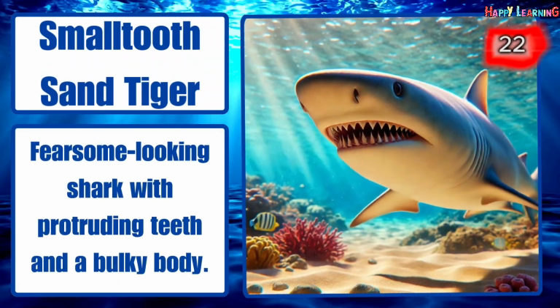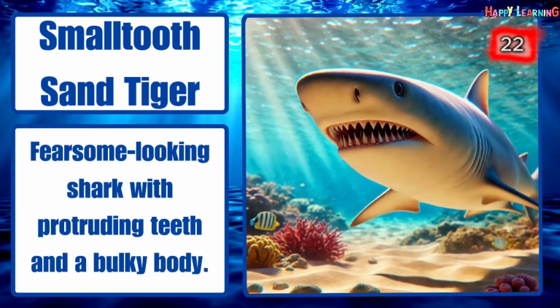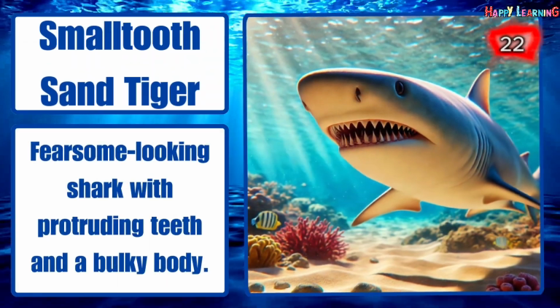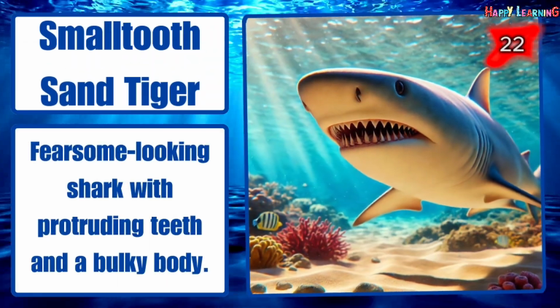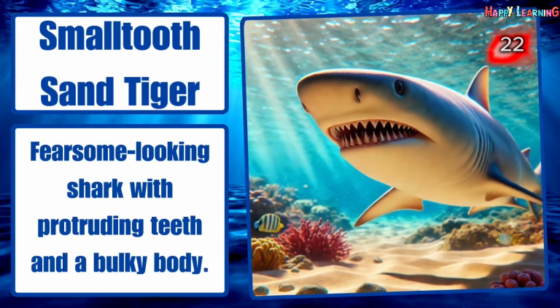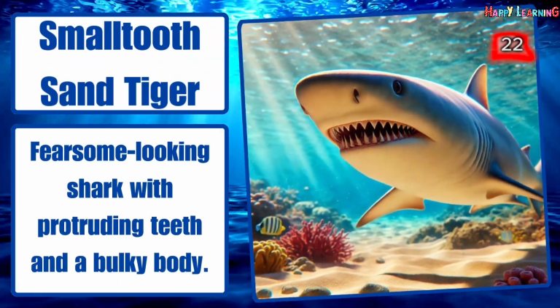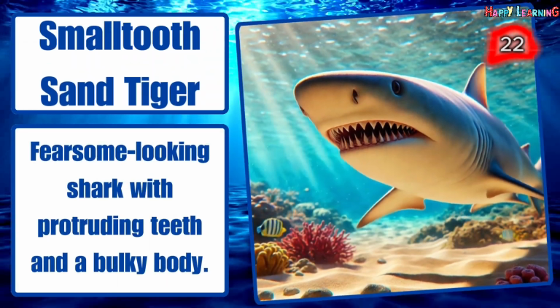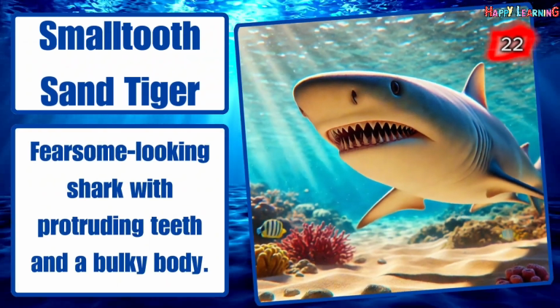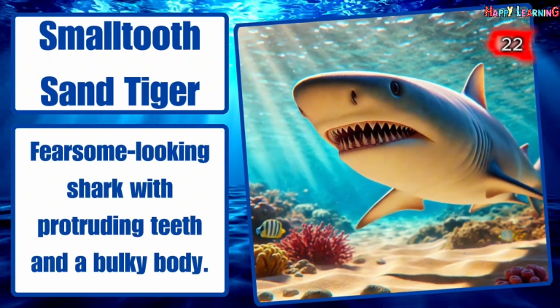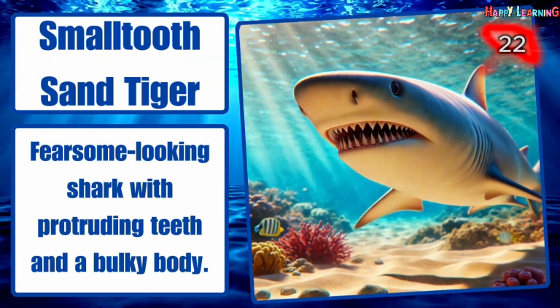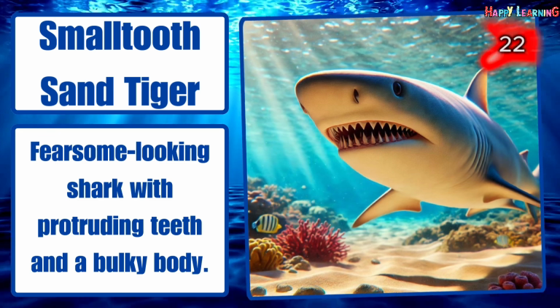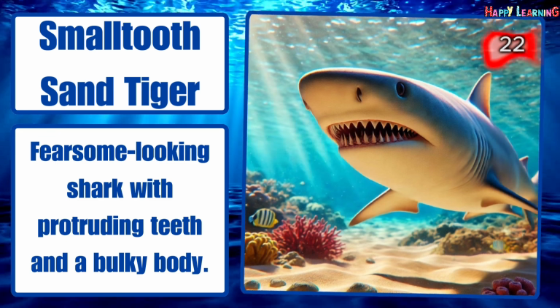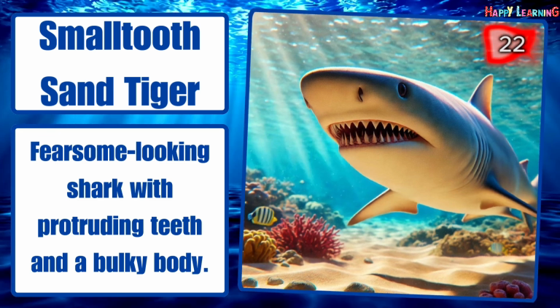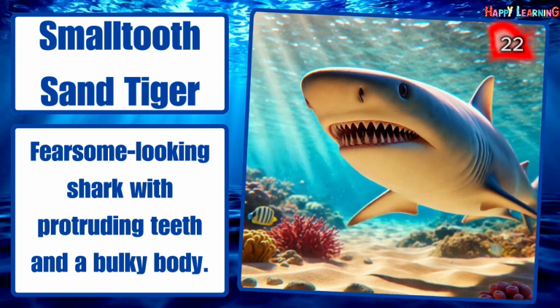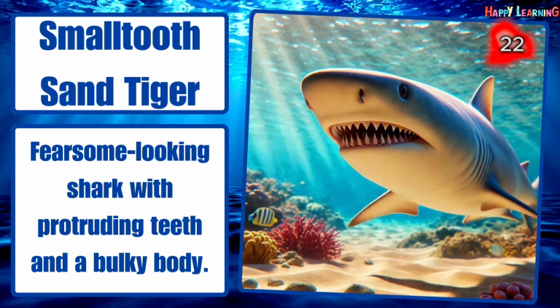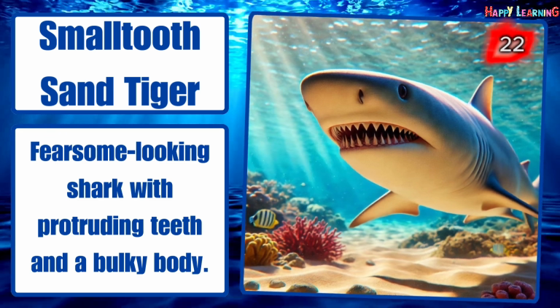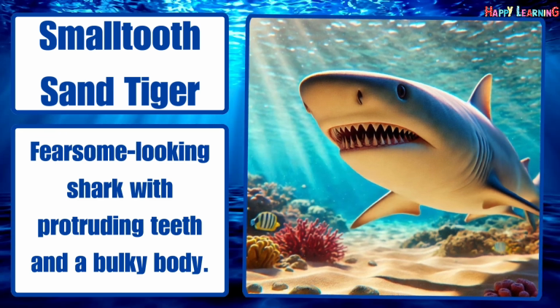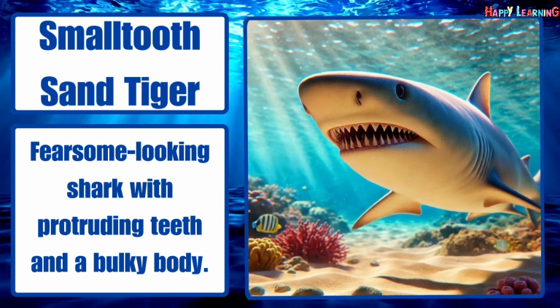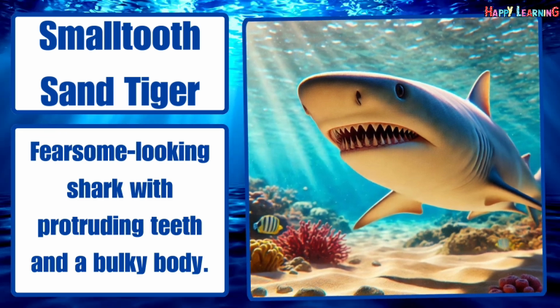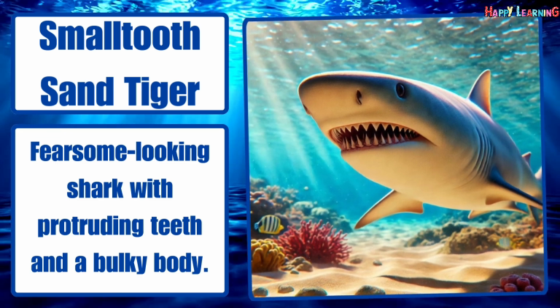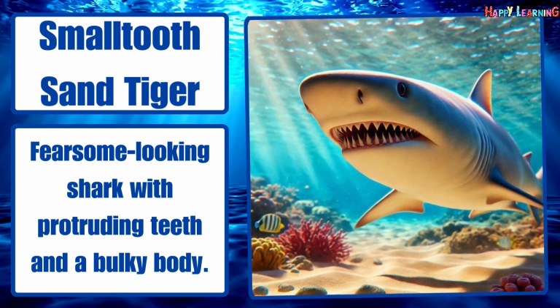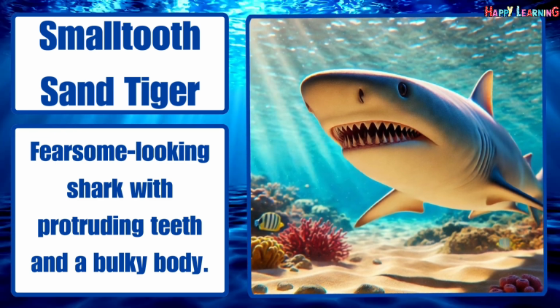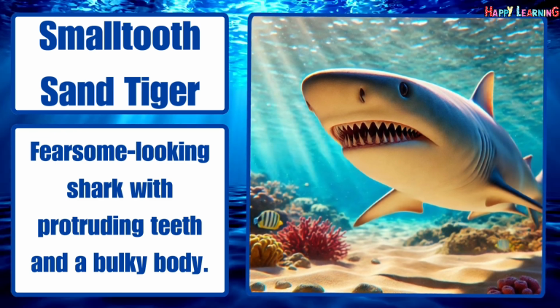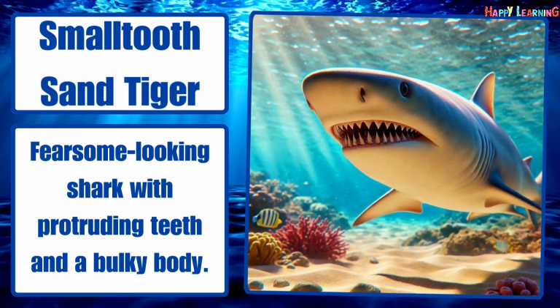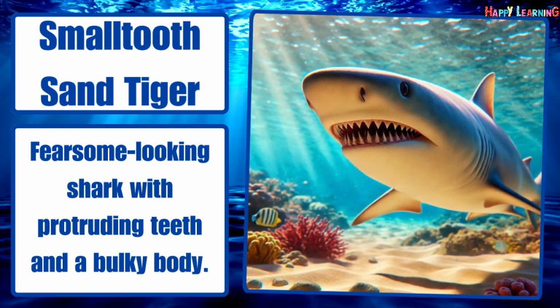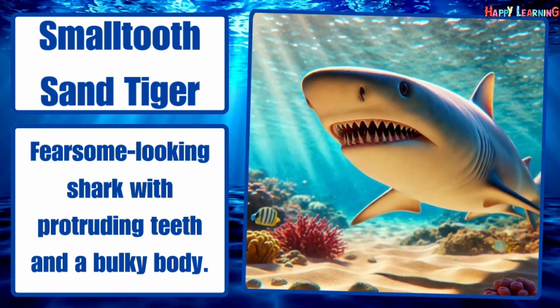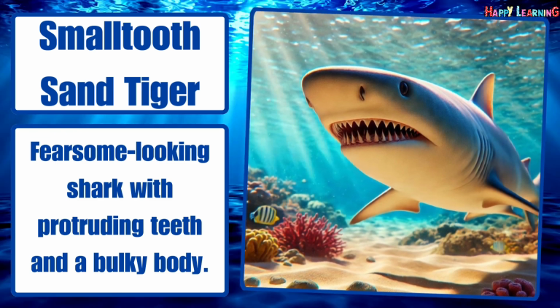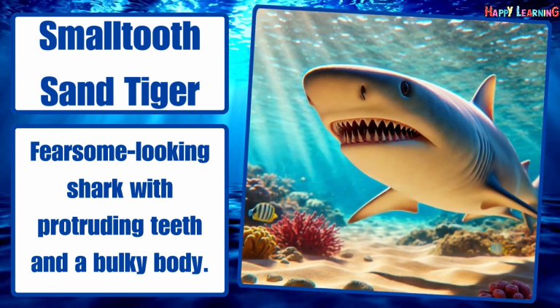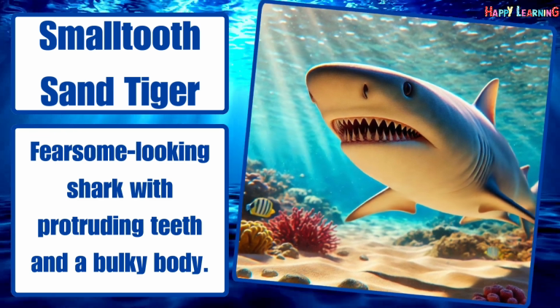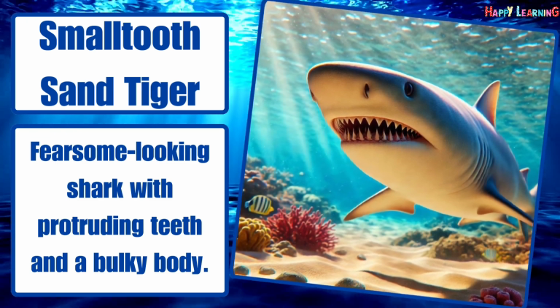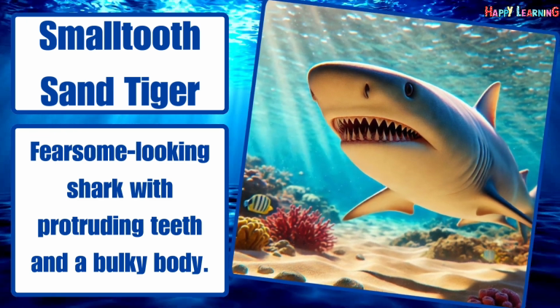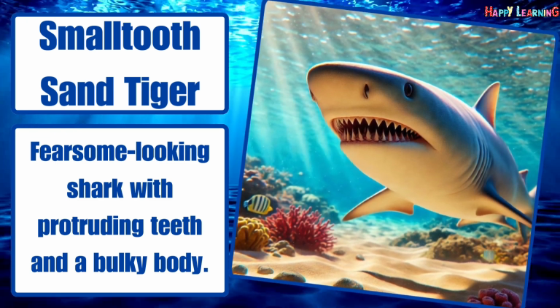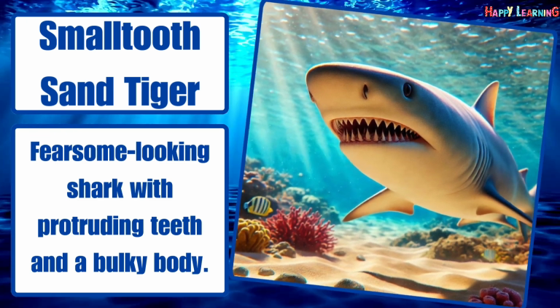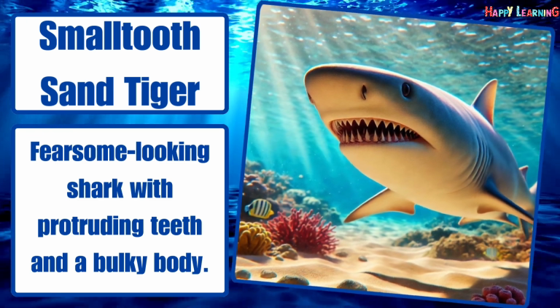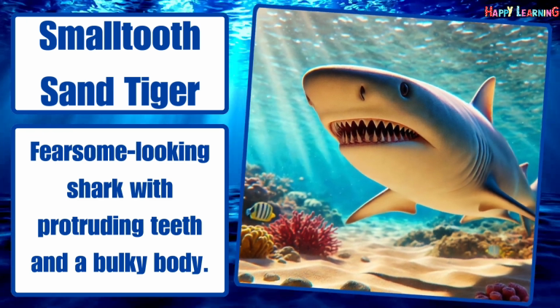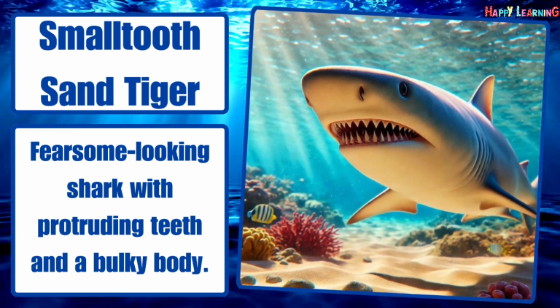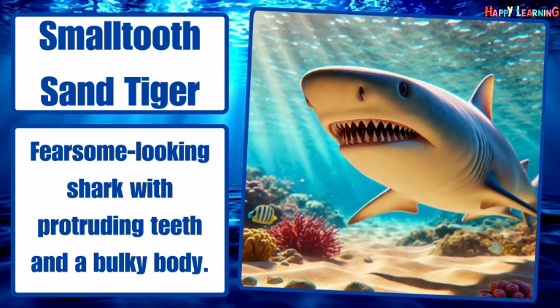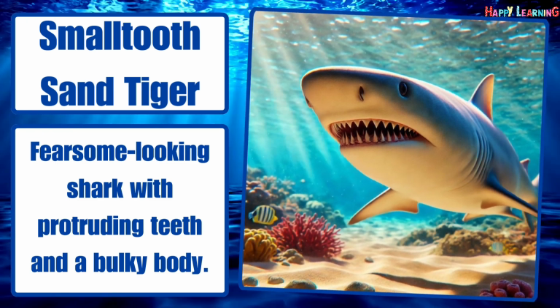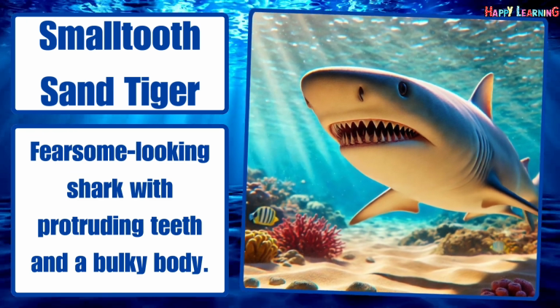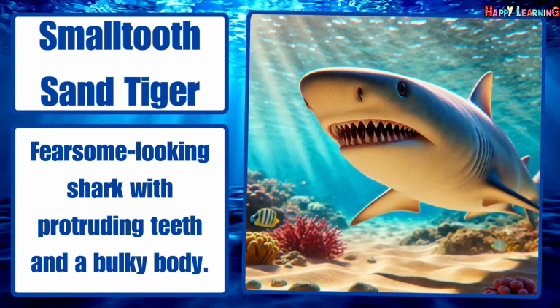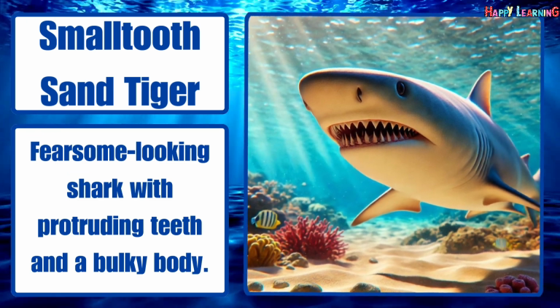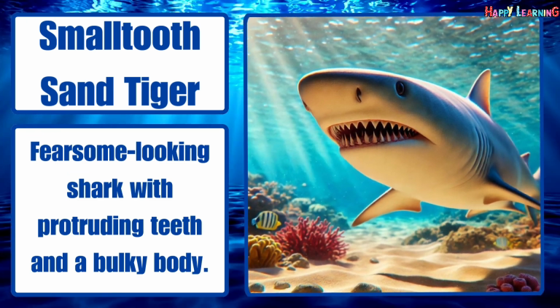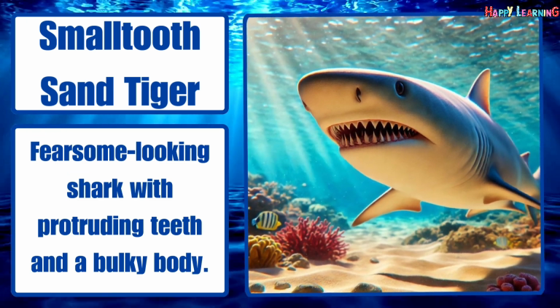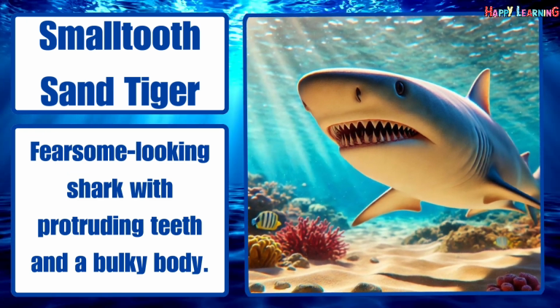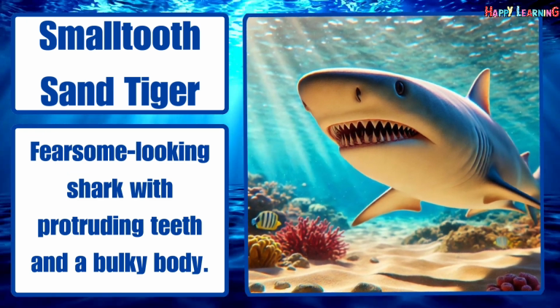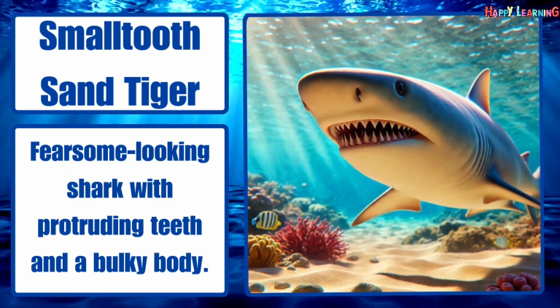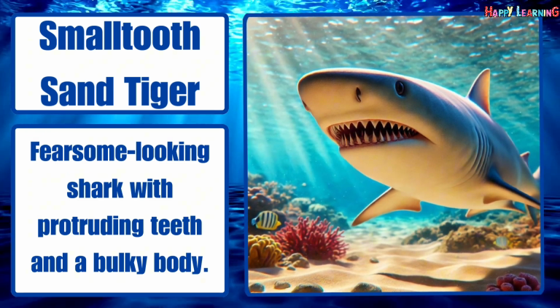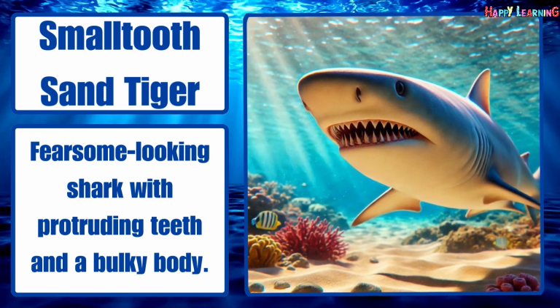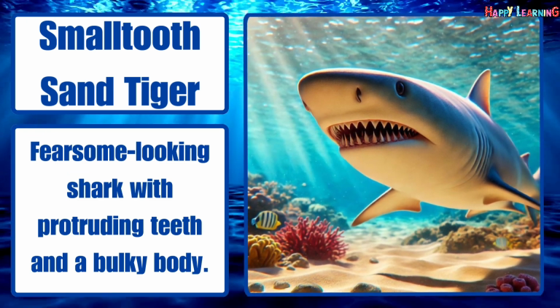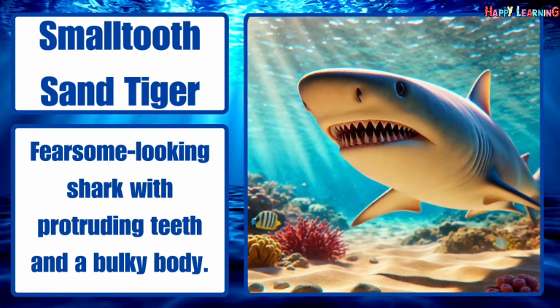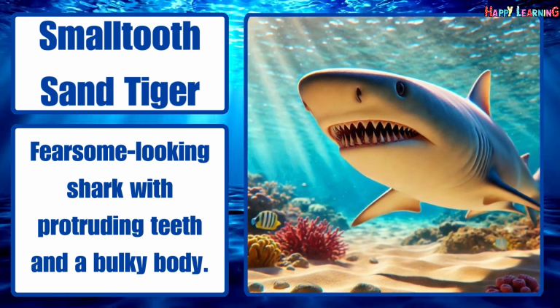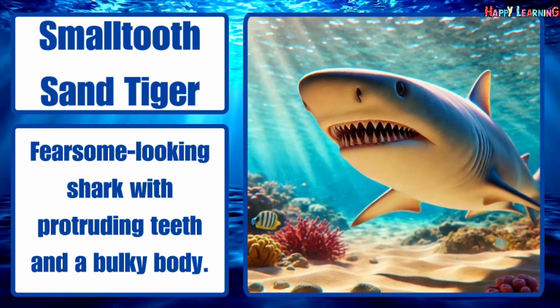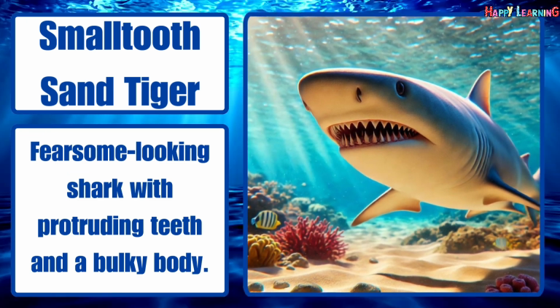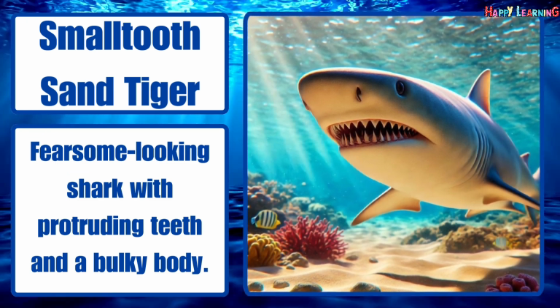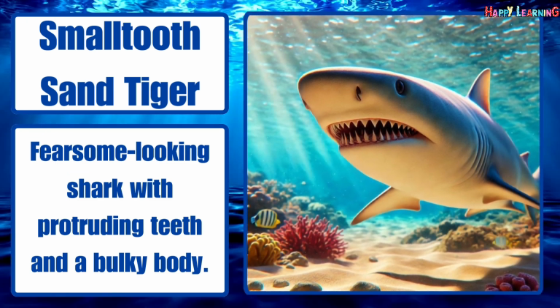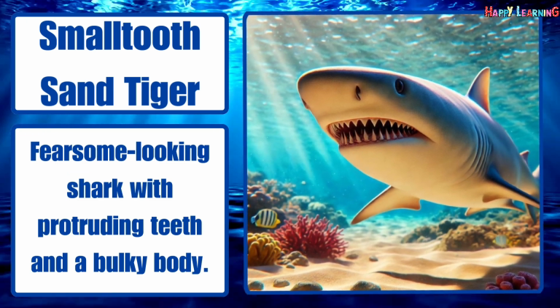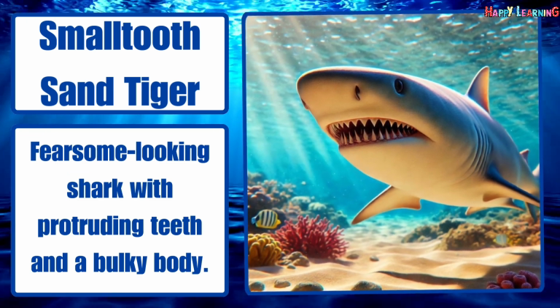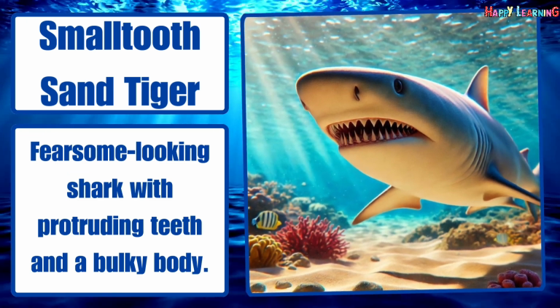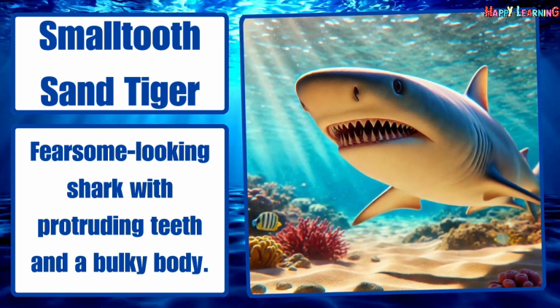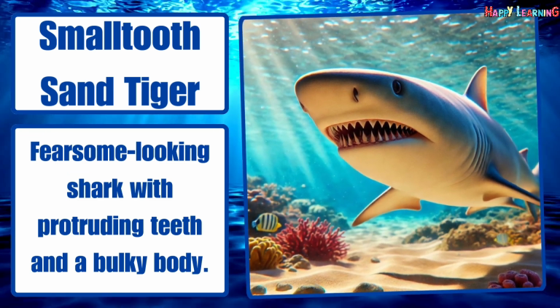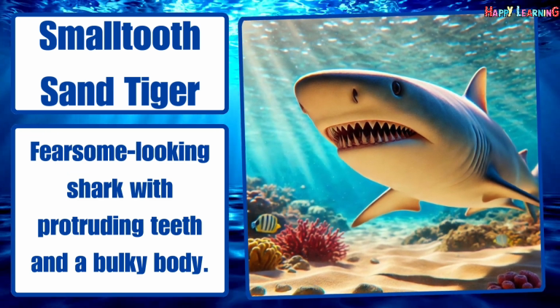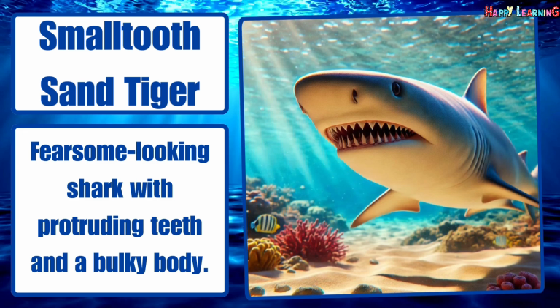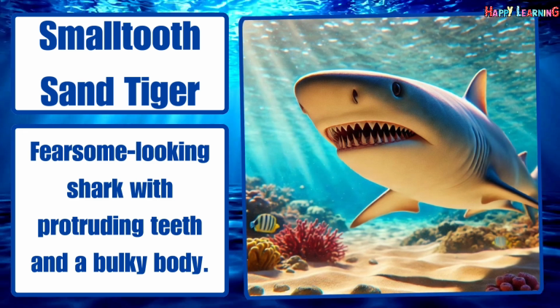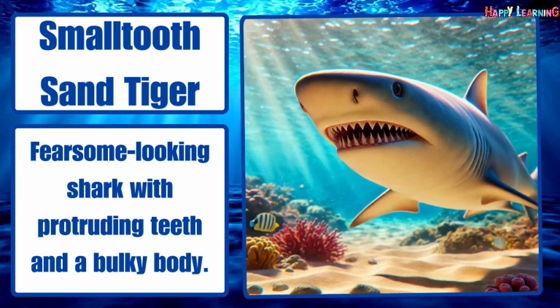Smalltooth sand tiger. Fearsome-looking shark with protruding teeth and a bulky body.